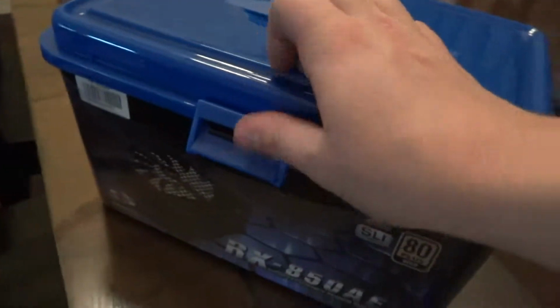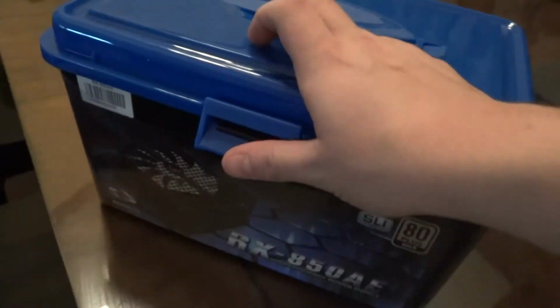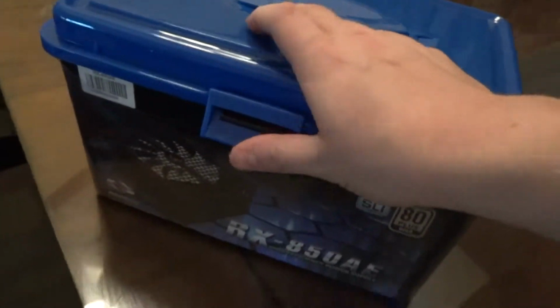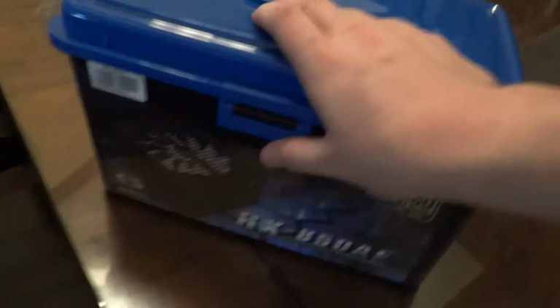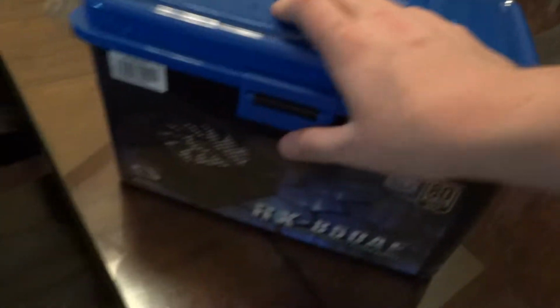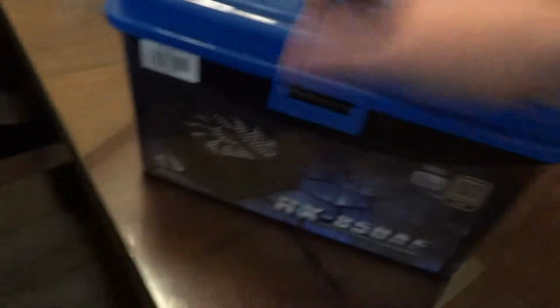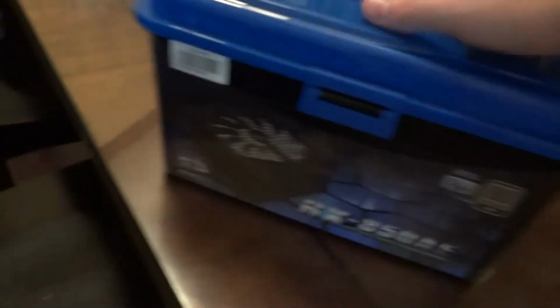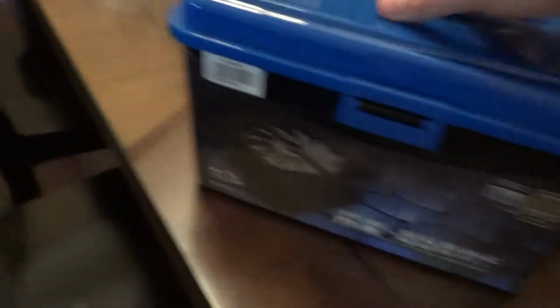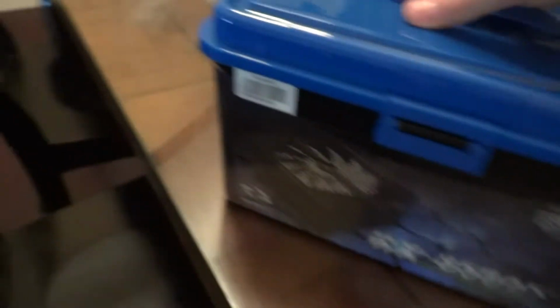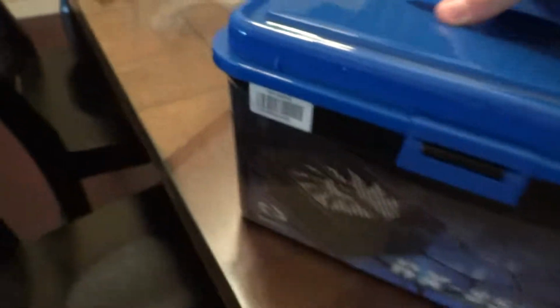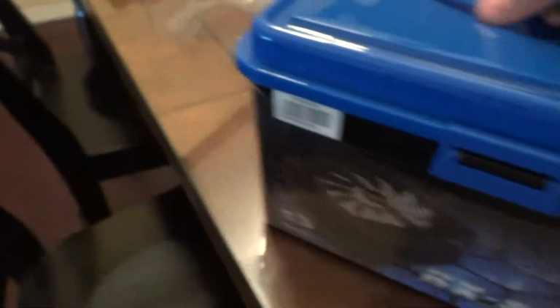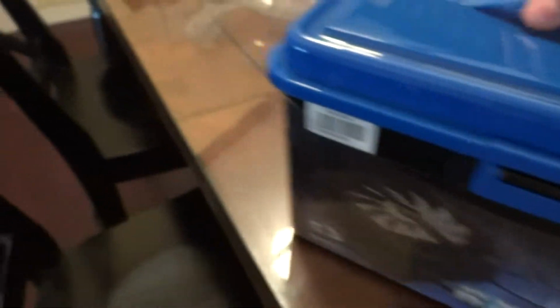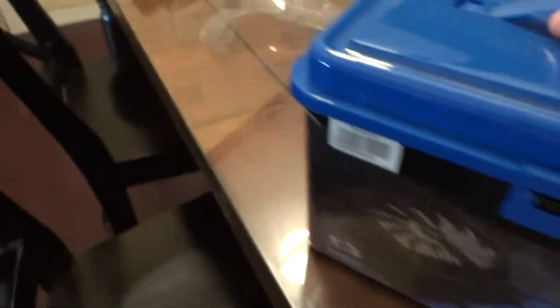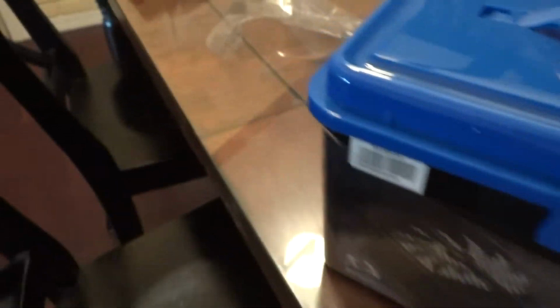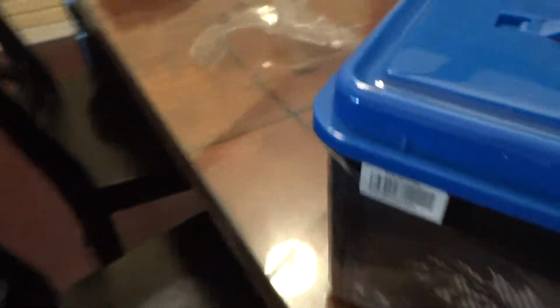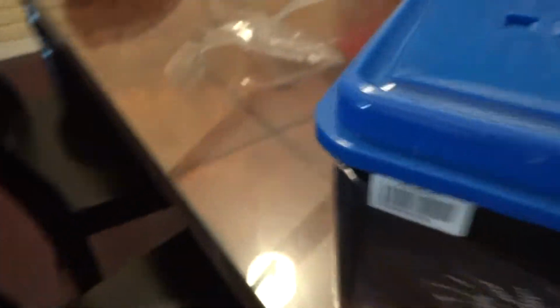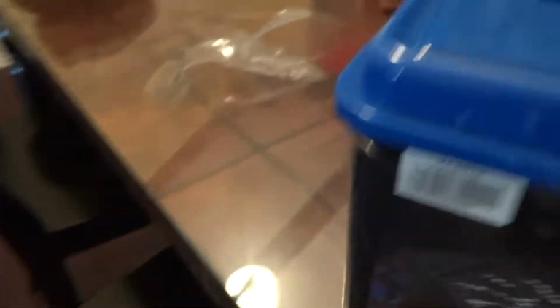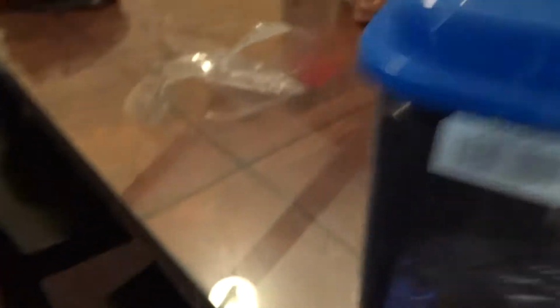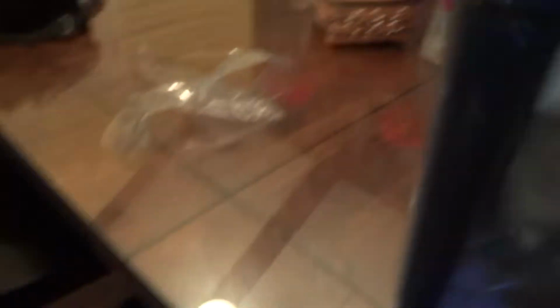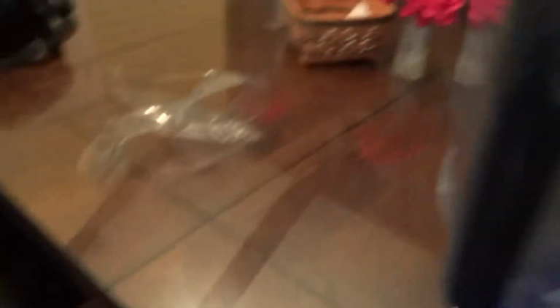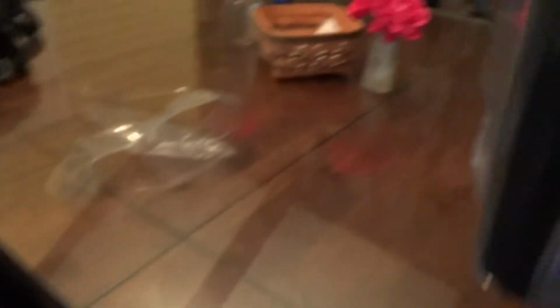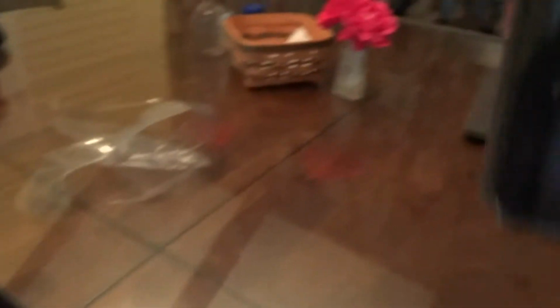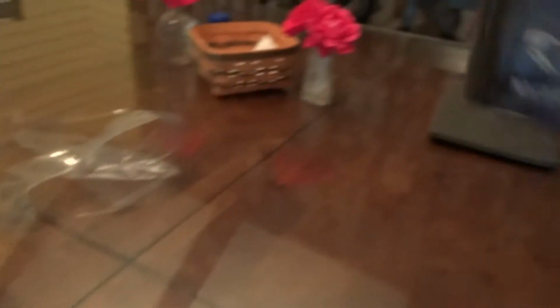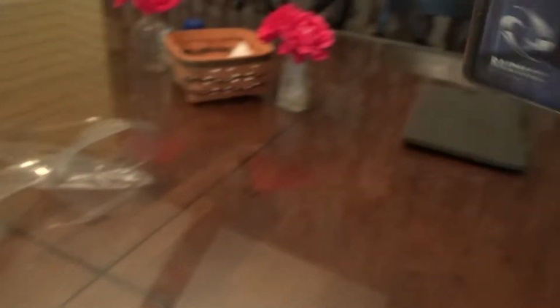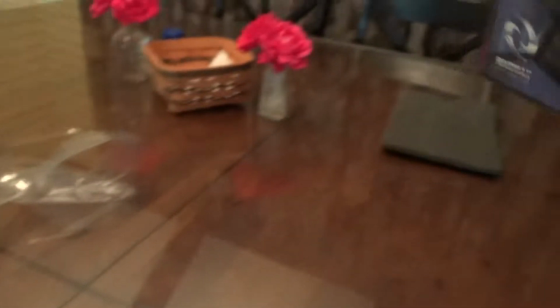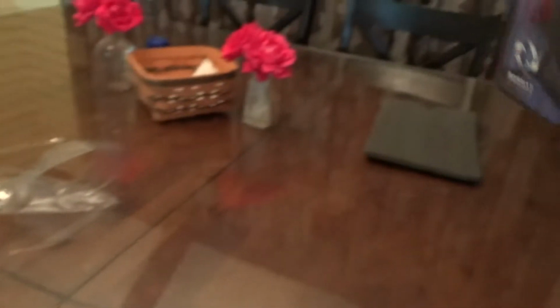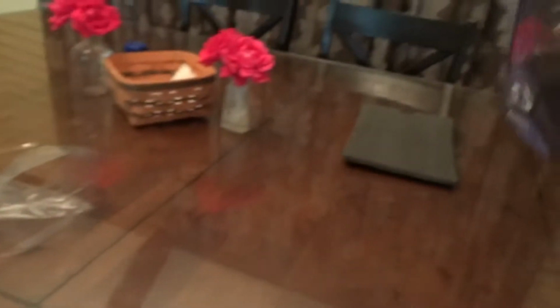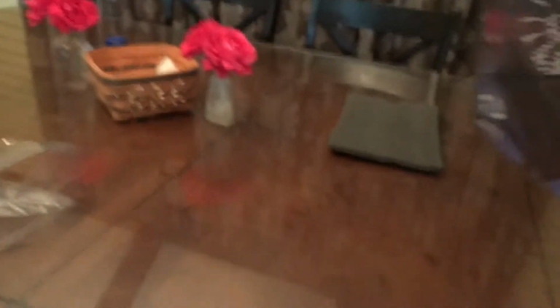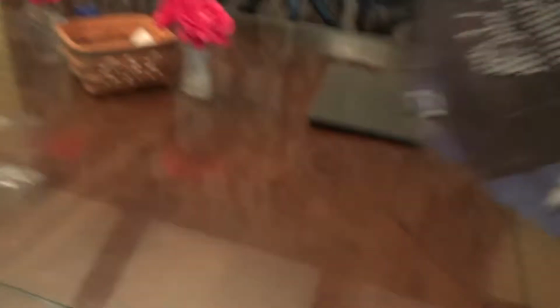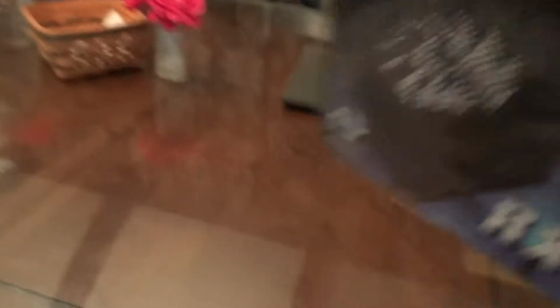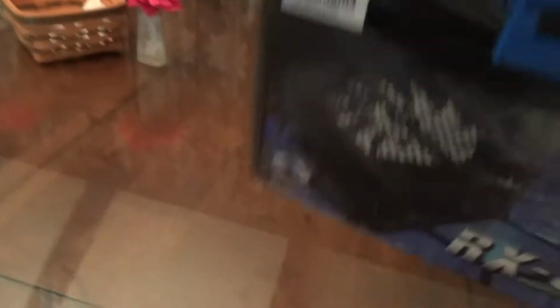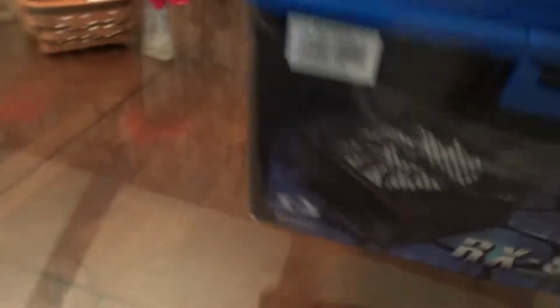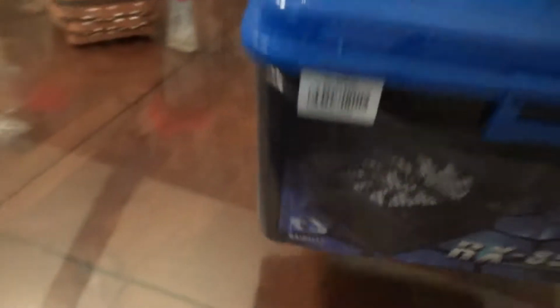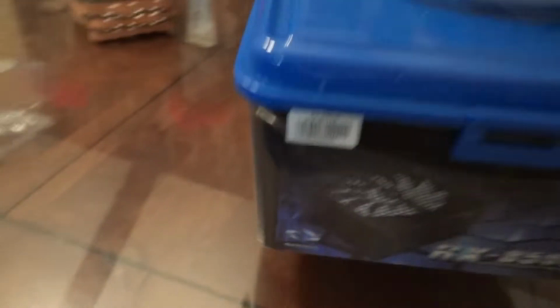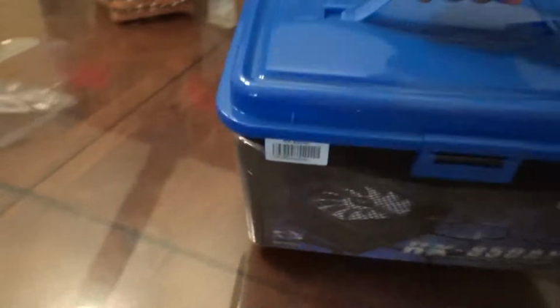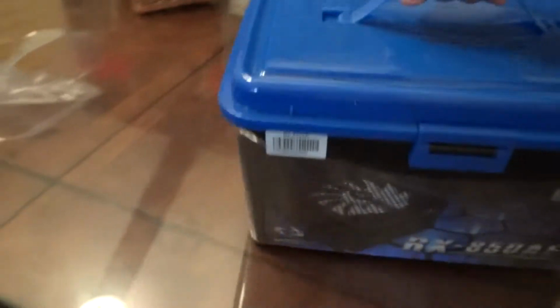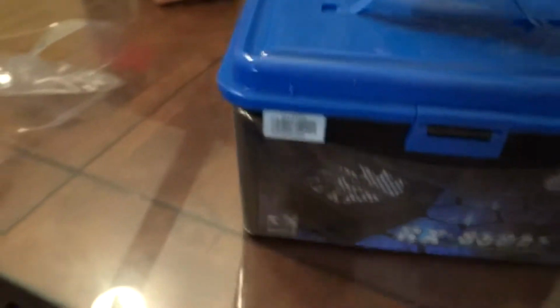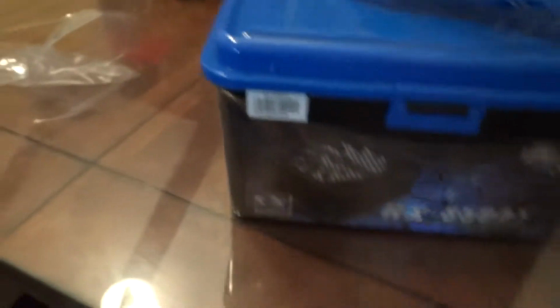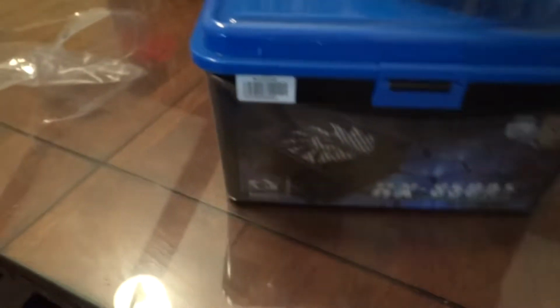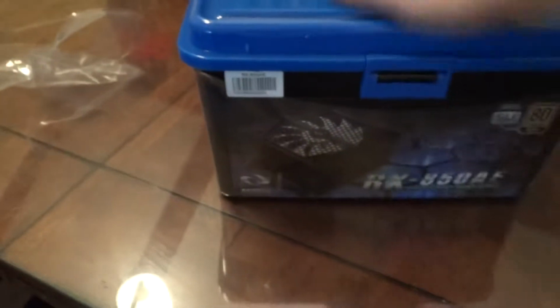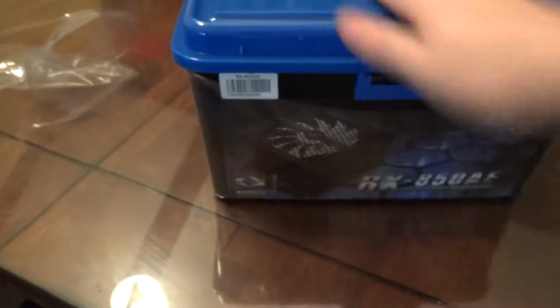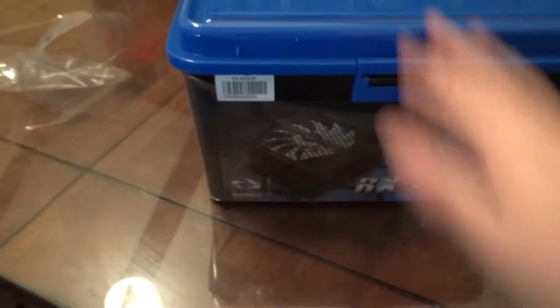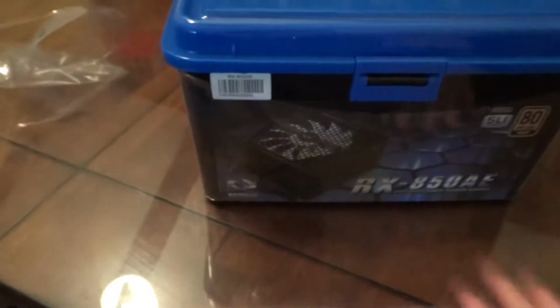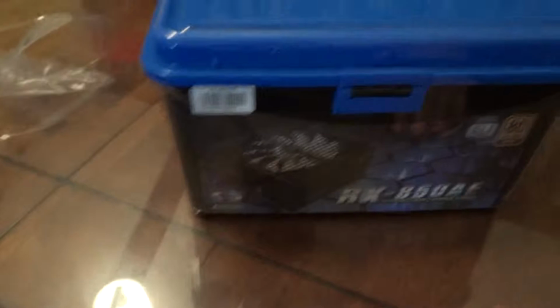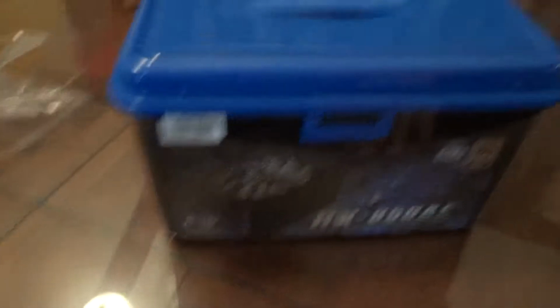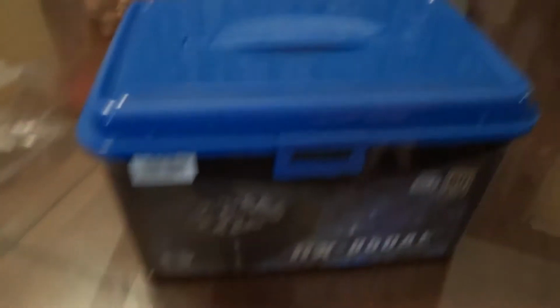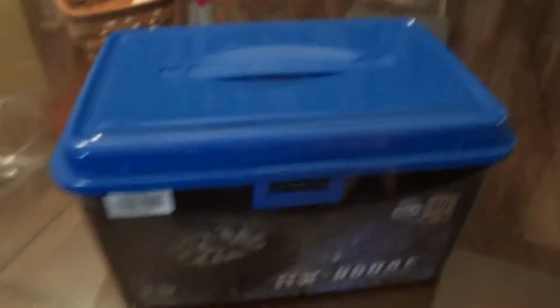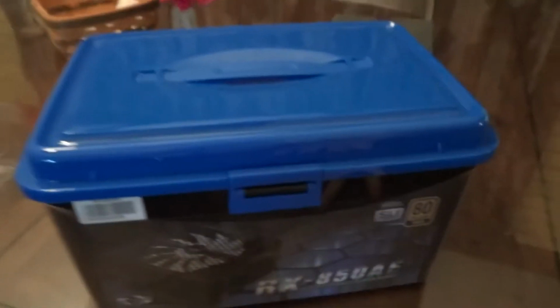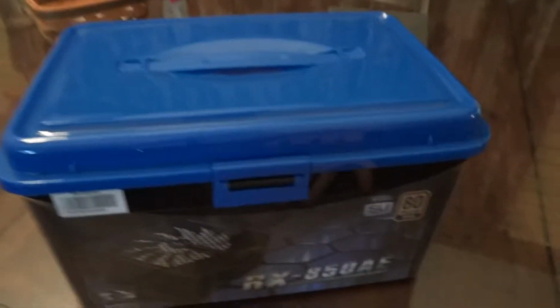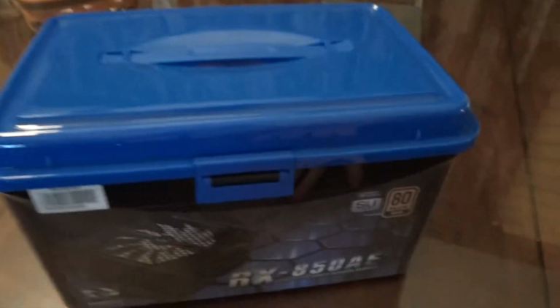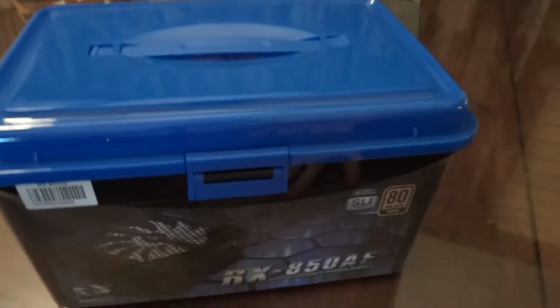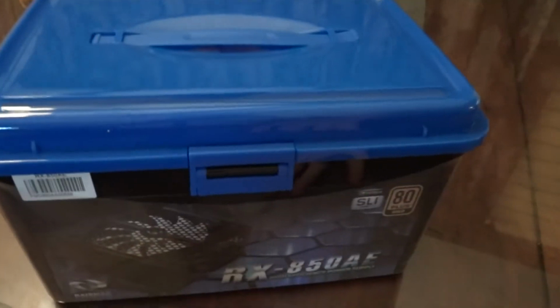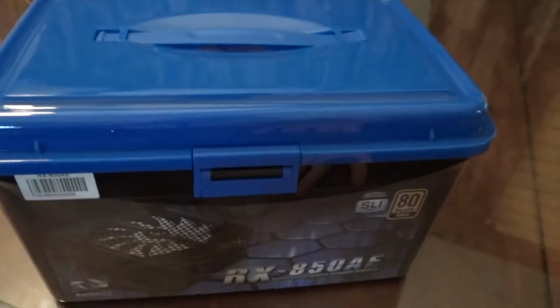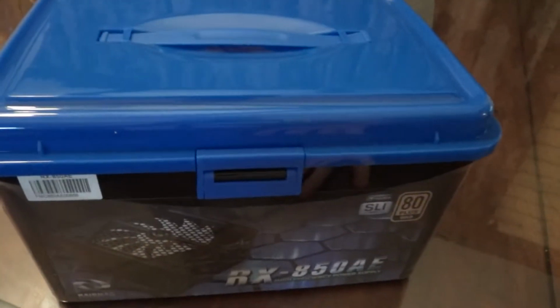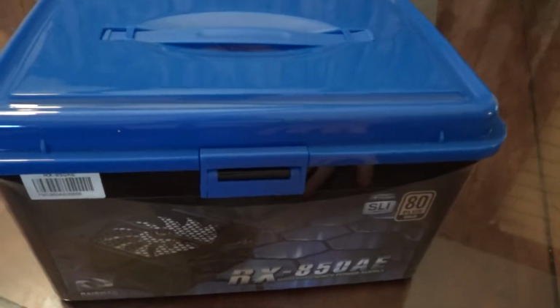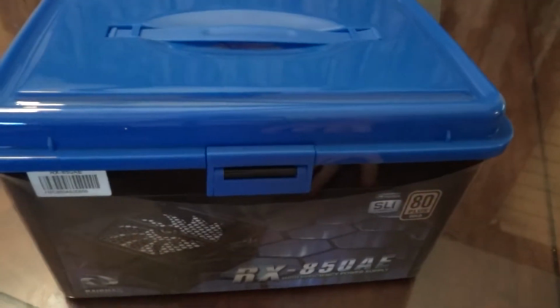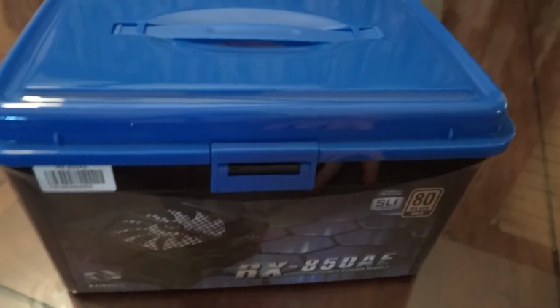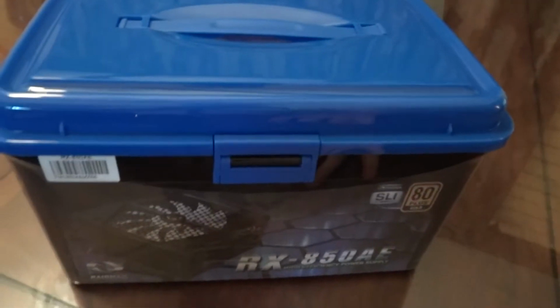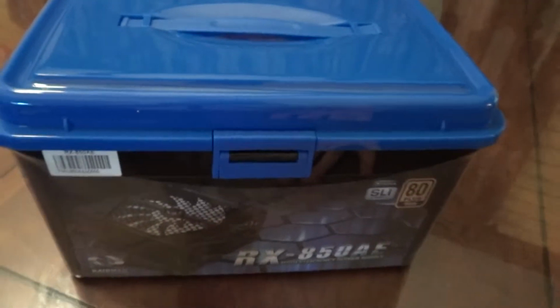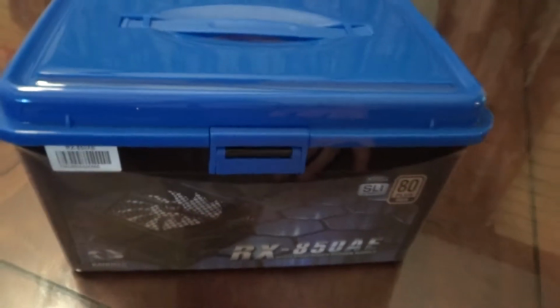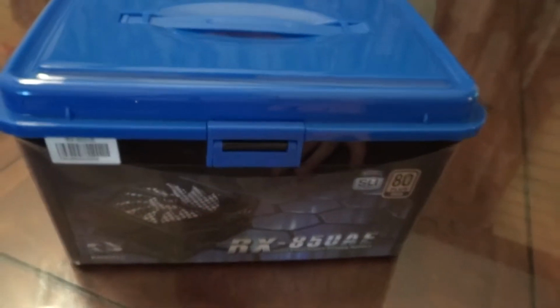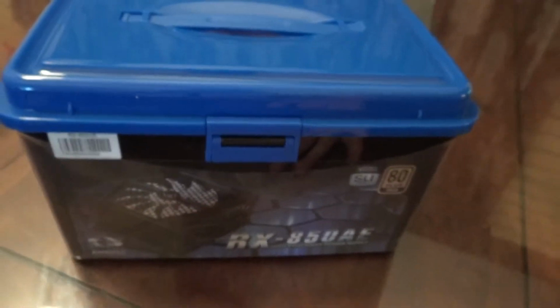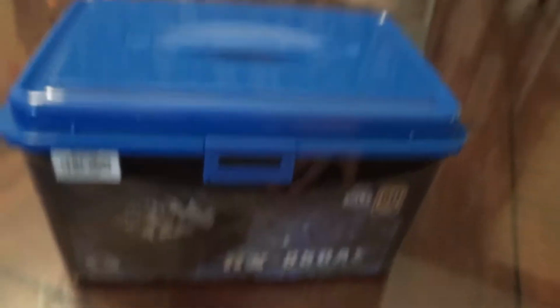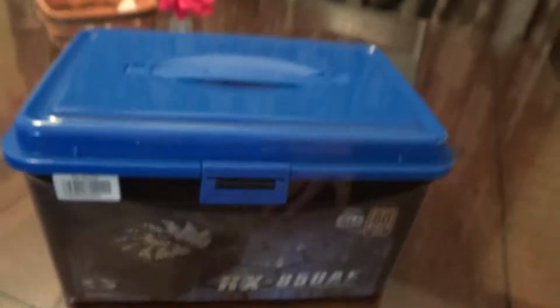It comes in this little case you can carry it around if you'd like to. I'm probably not going to do that — I'll probably just leave it in one place until I do the build video.